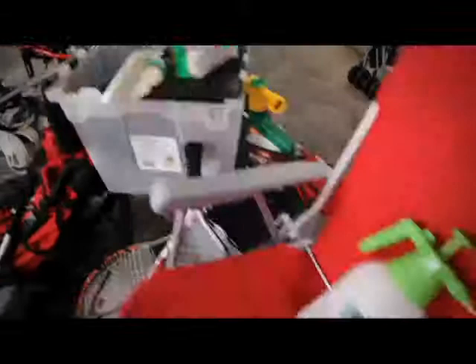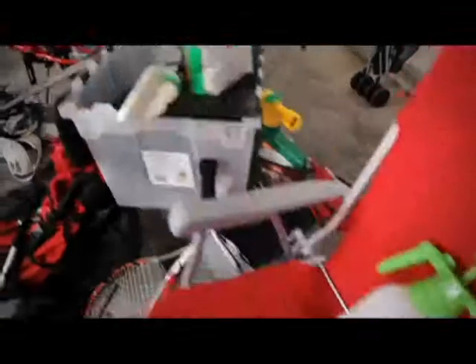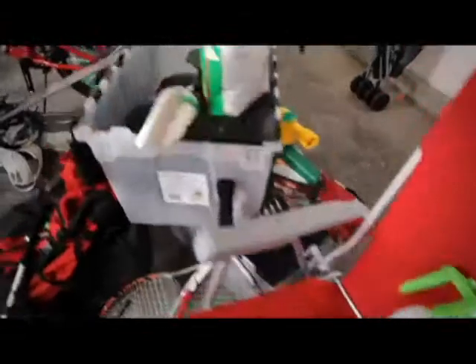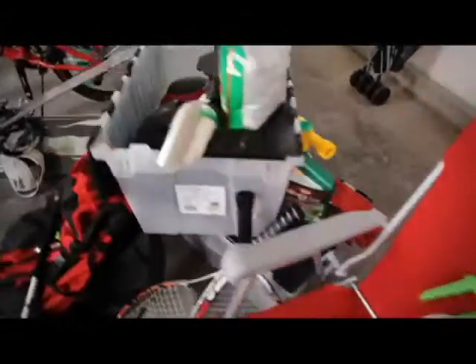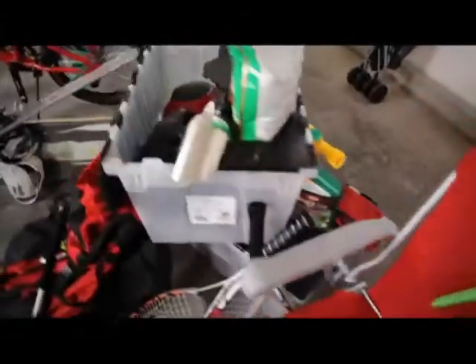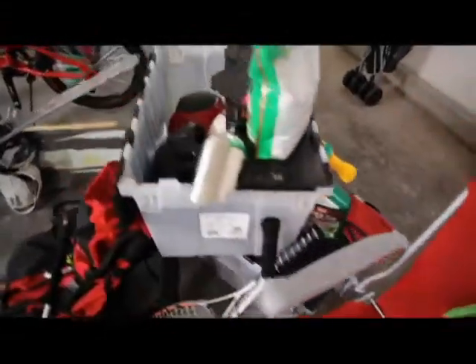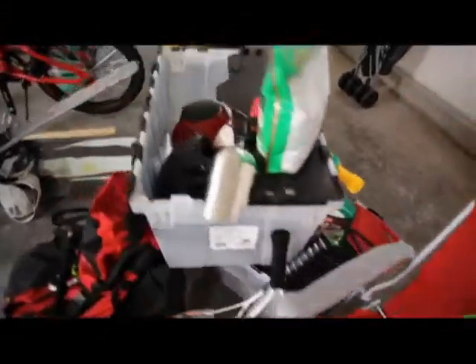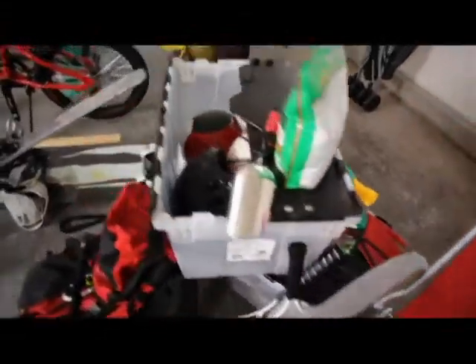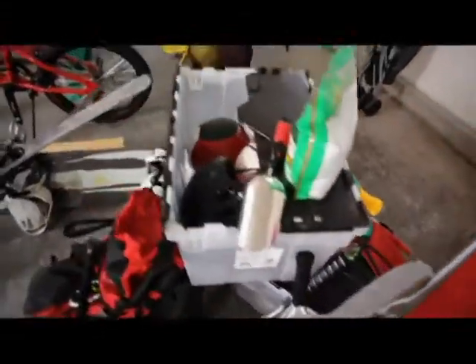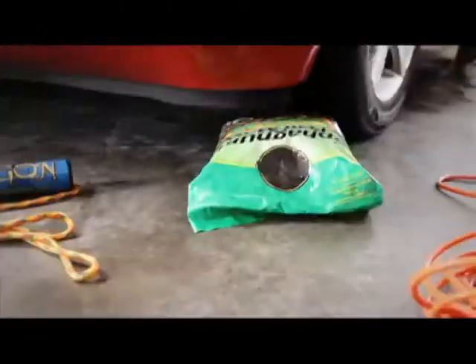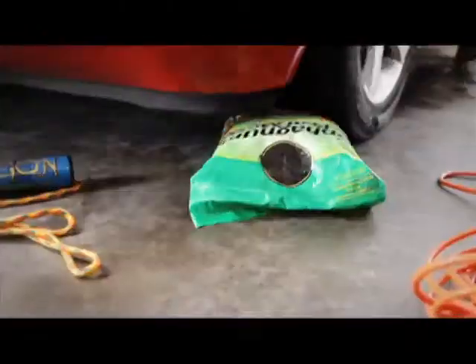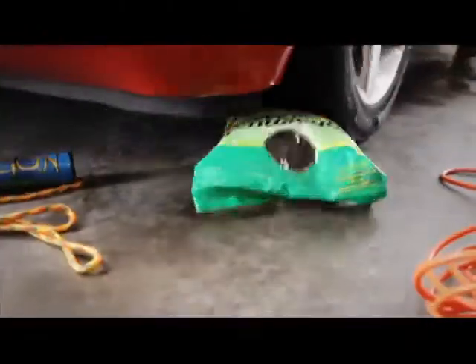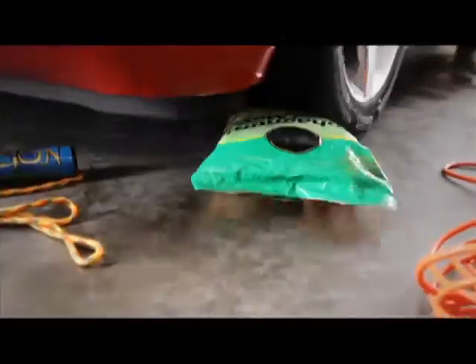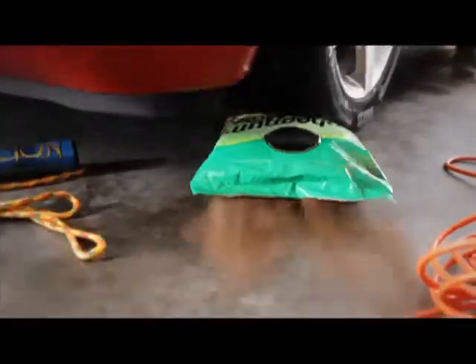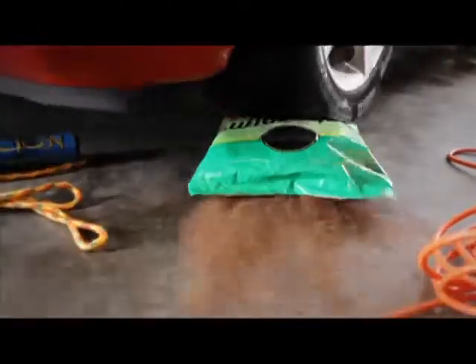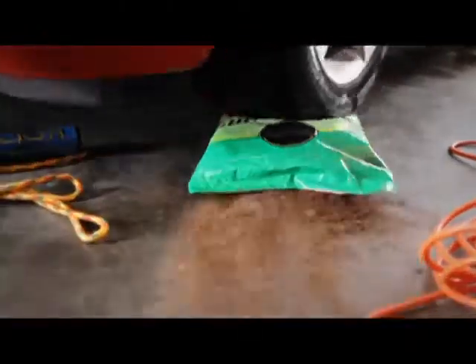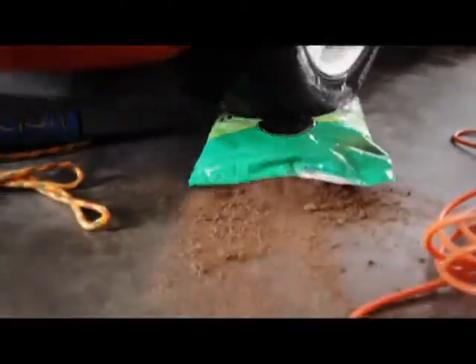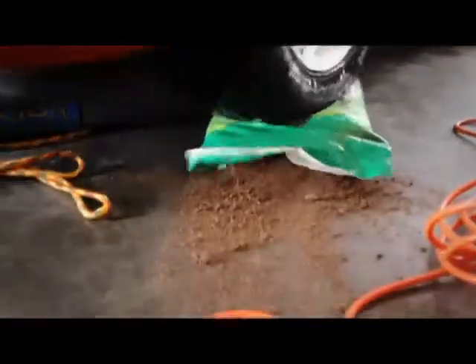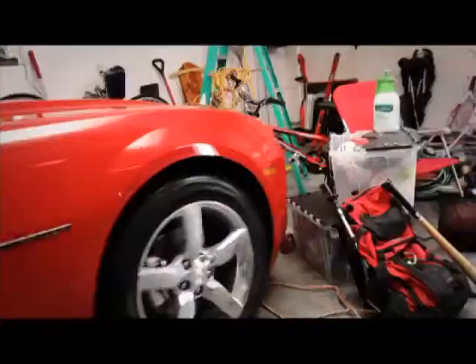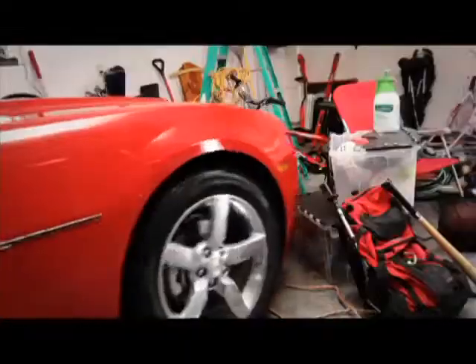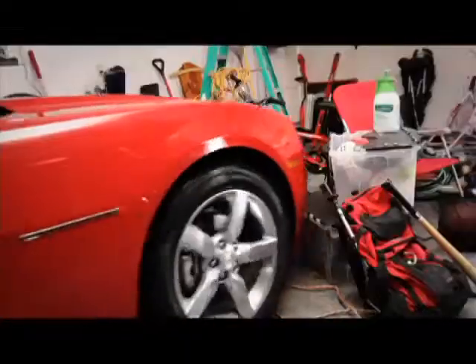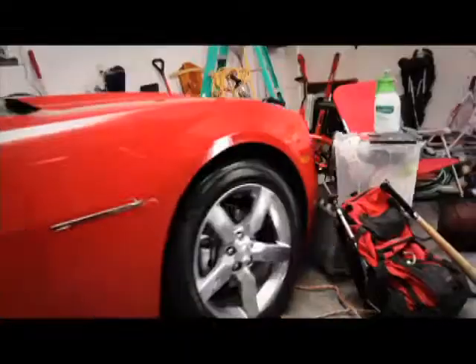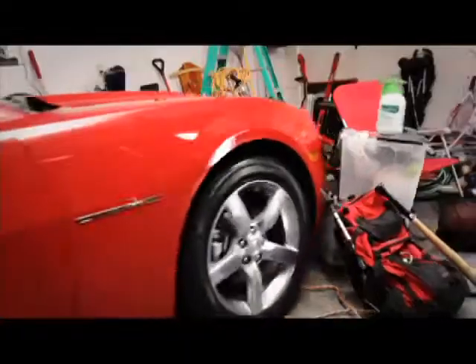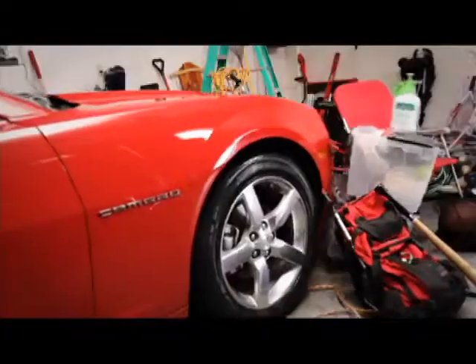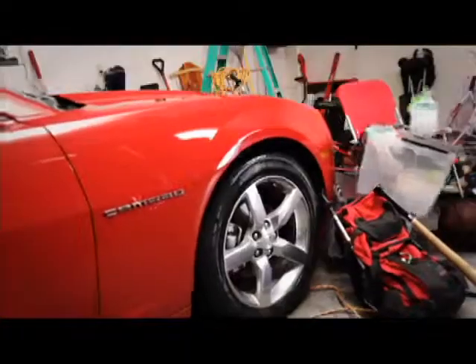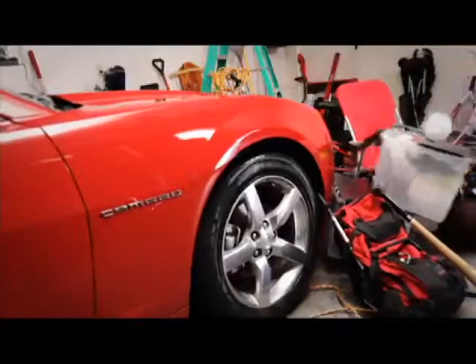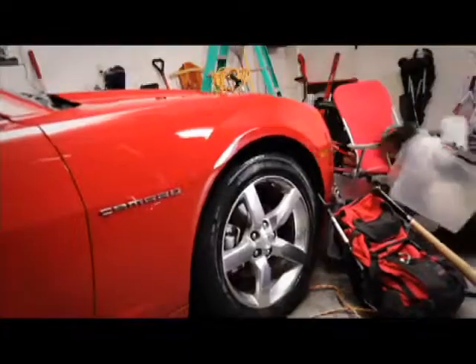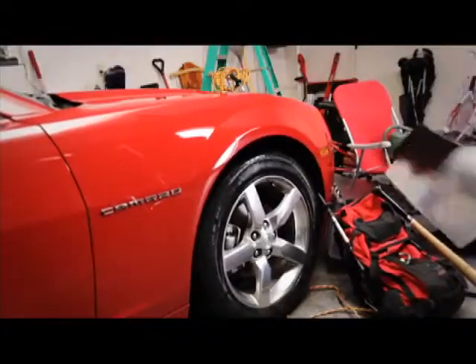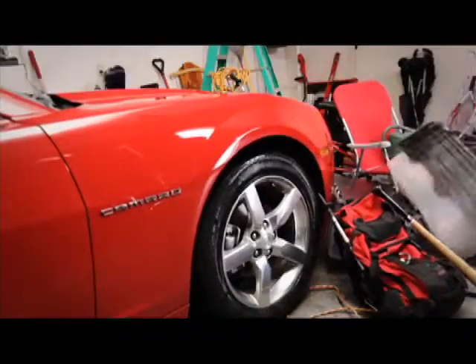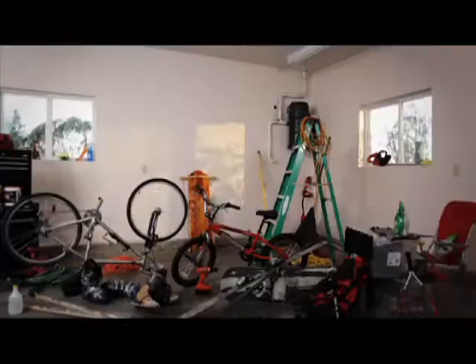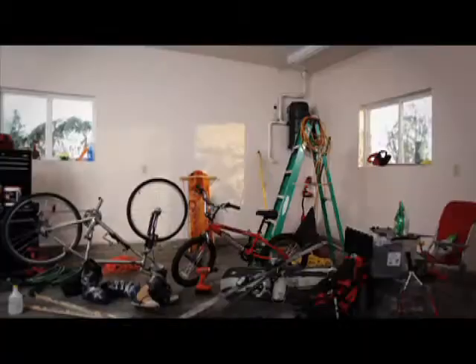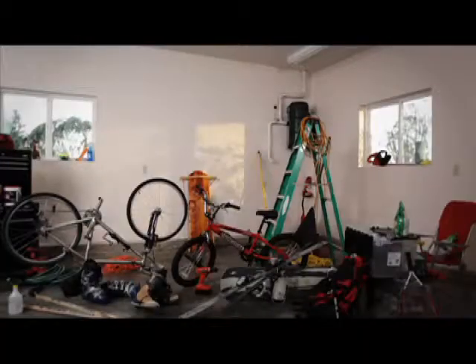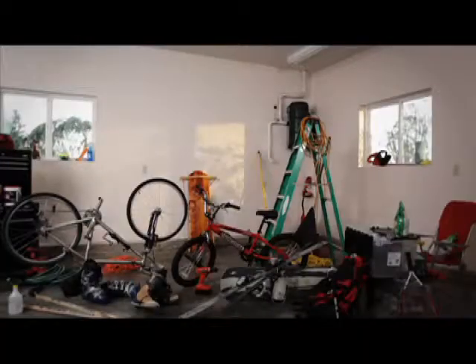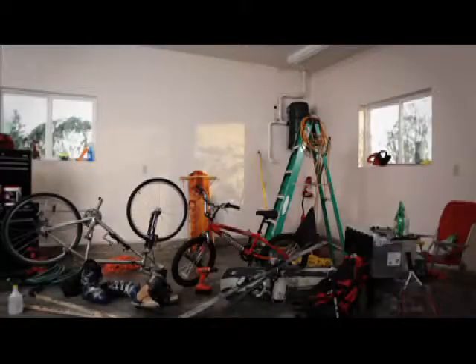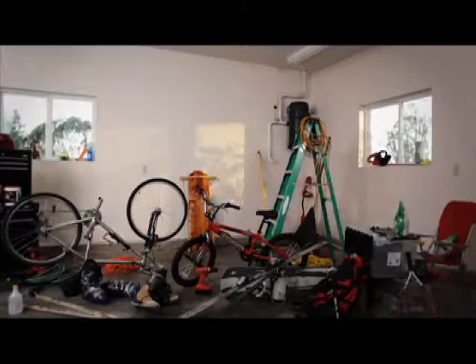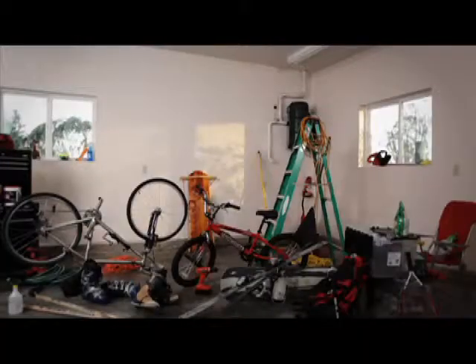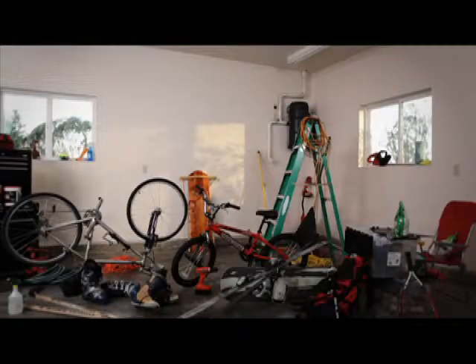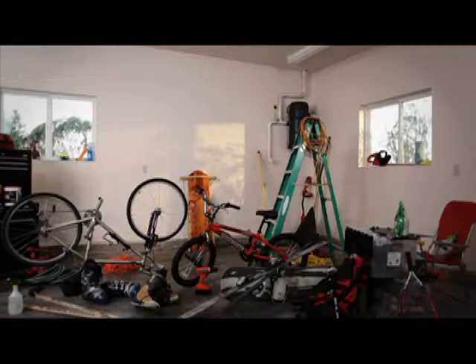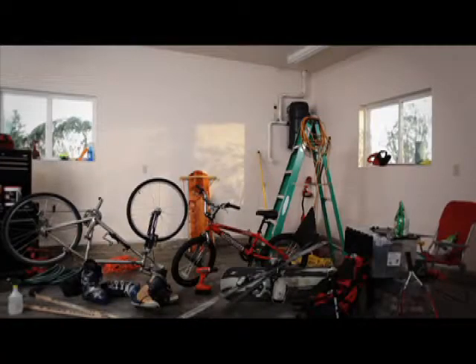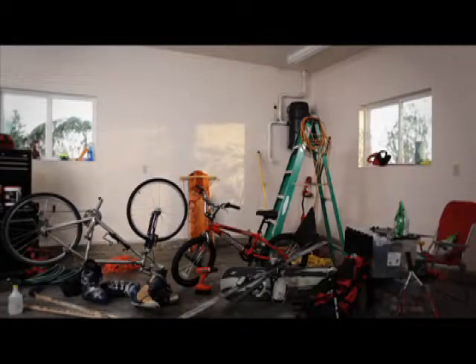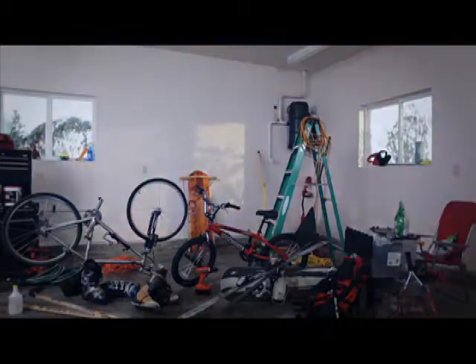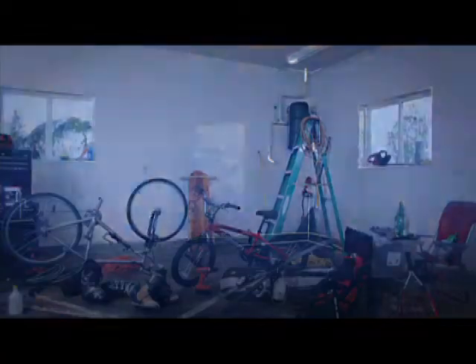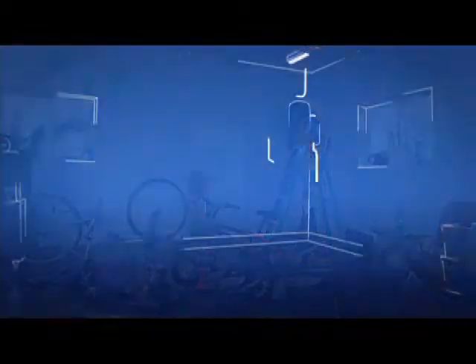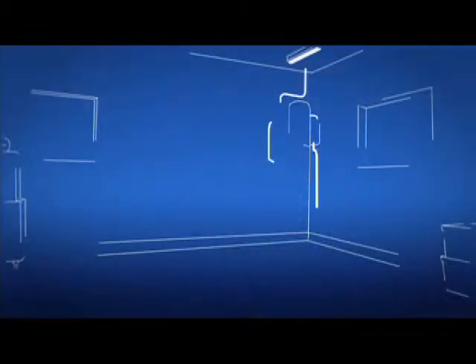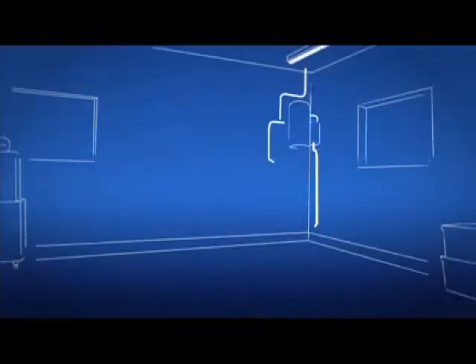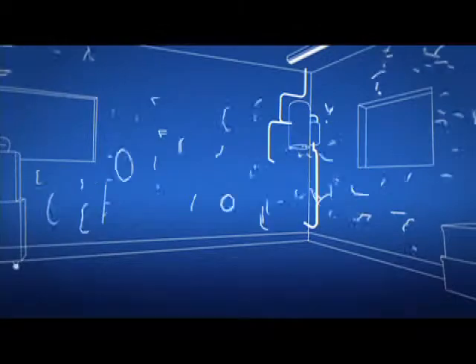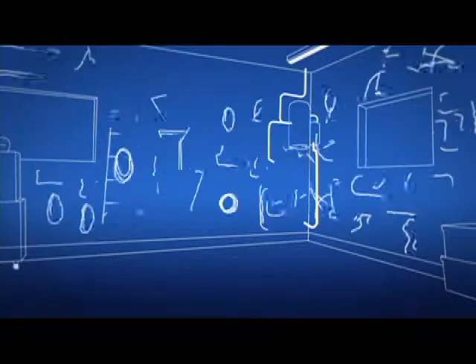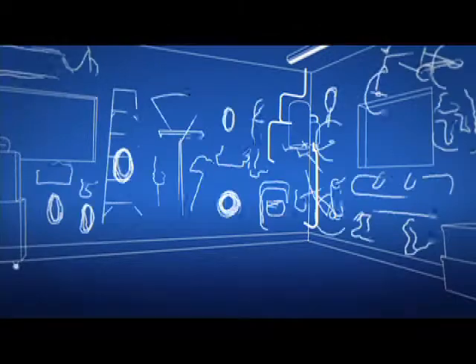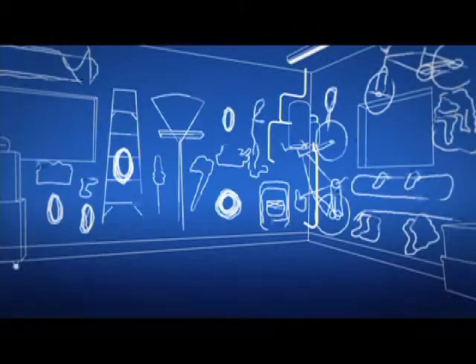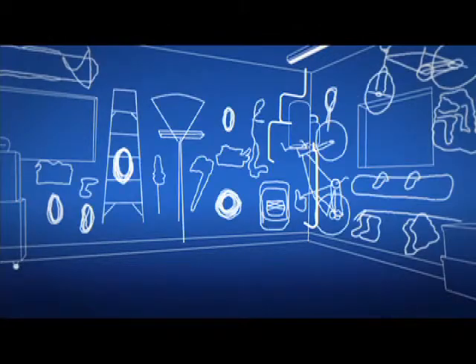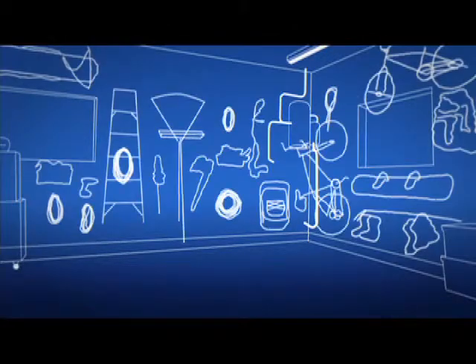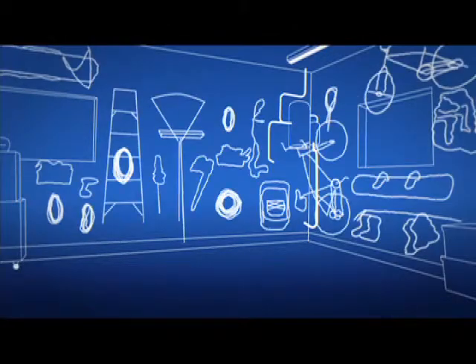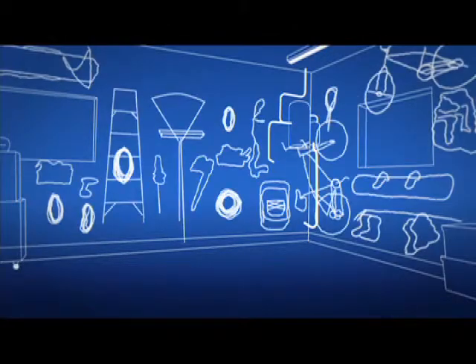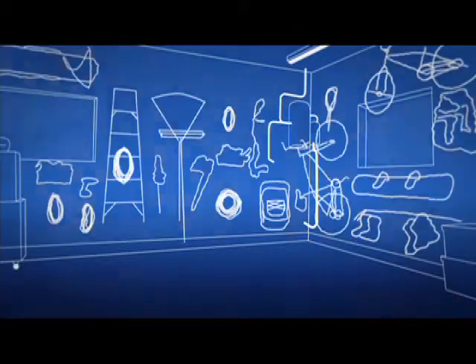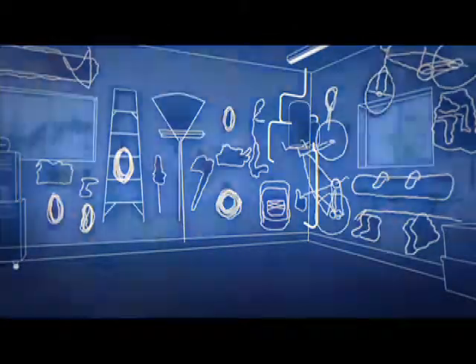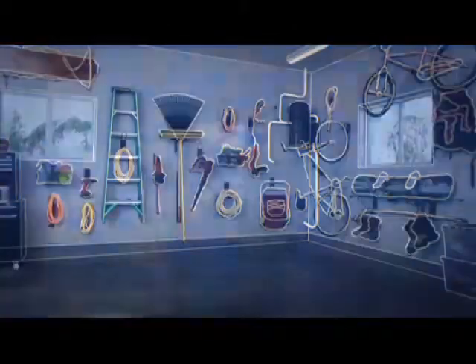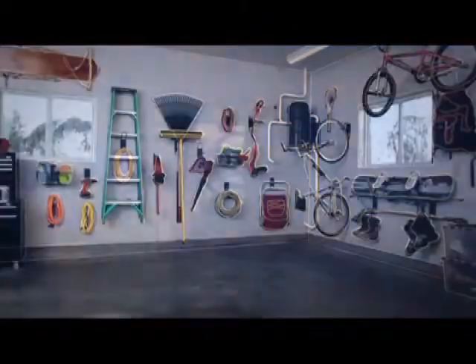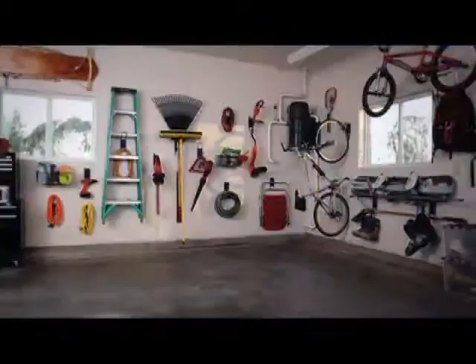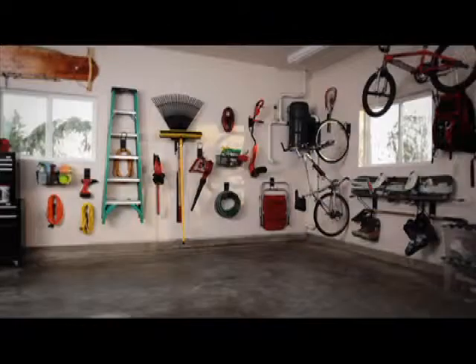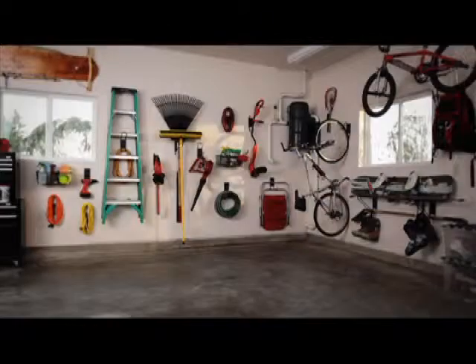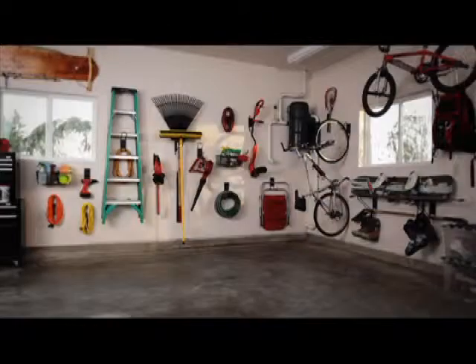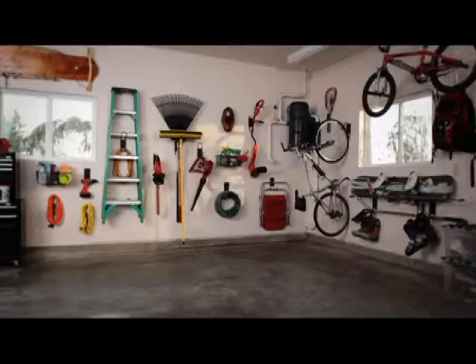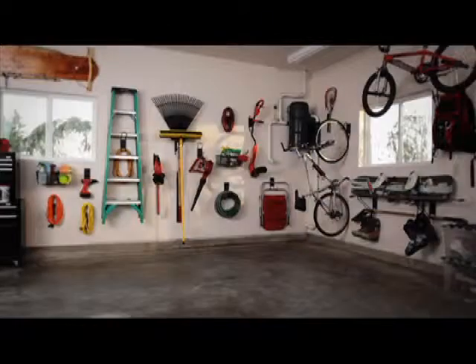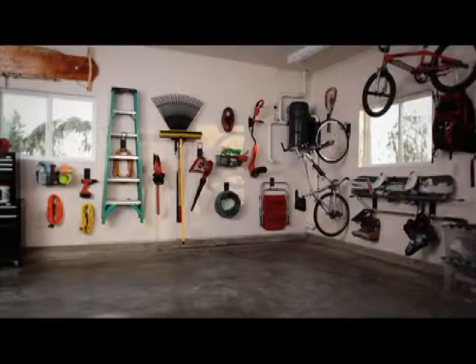Is your garage so full there's no more room to park? If all your stuff has taken over, then it's time for a garage makeover.